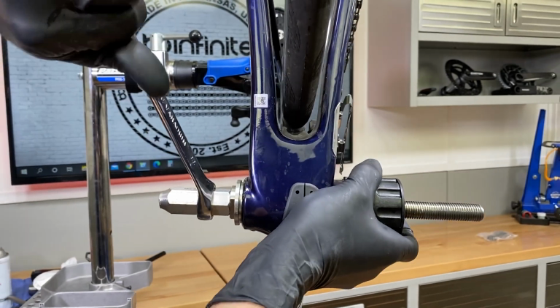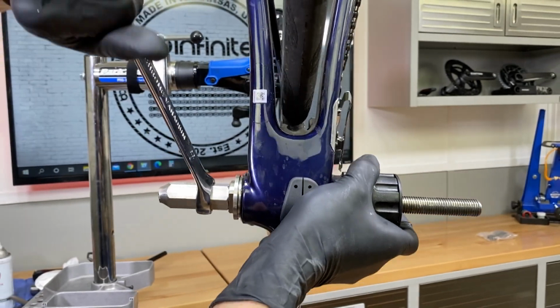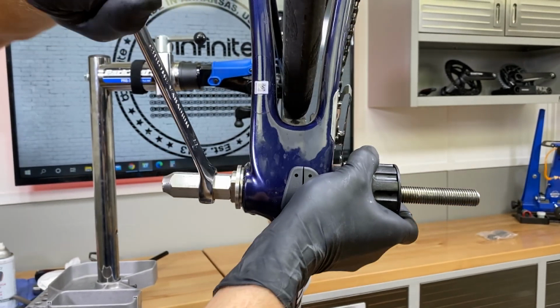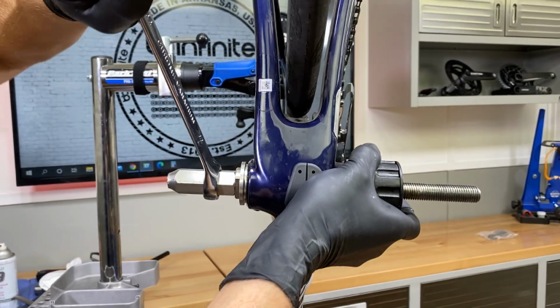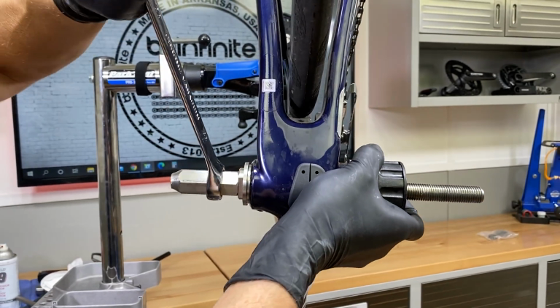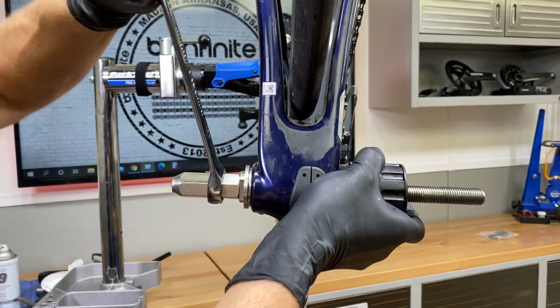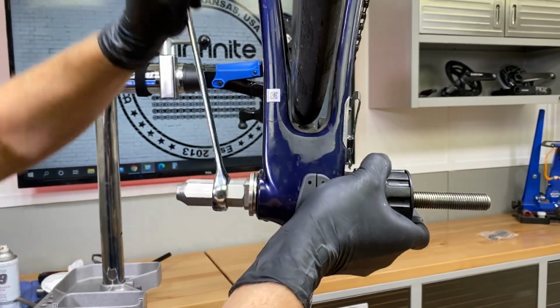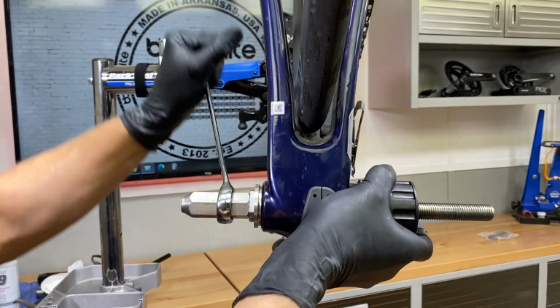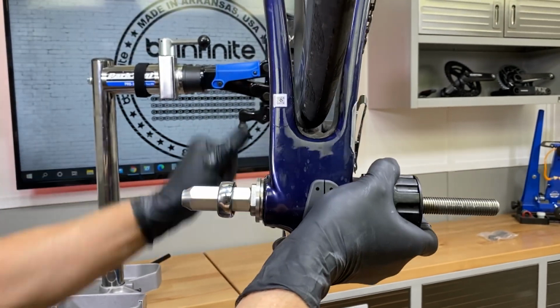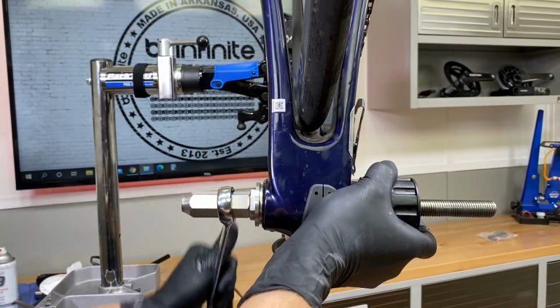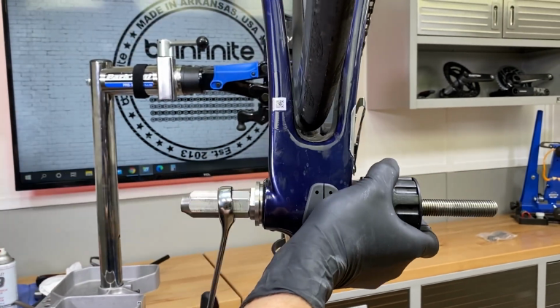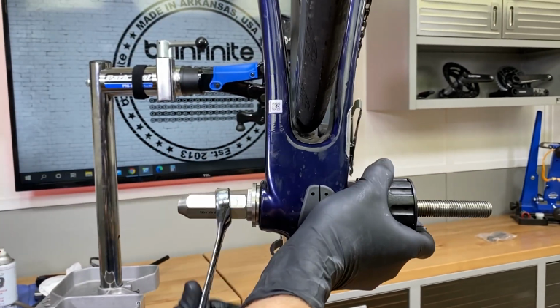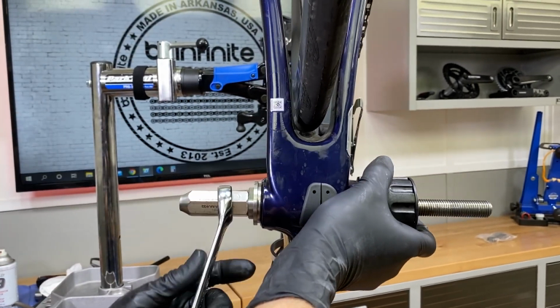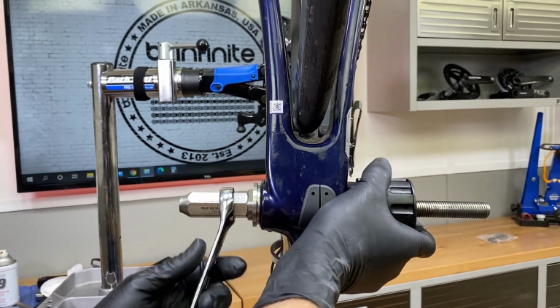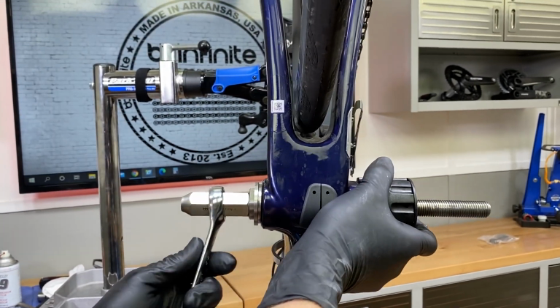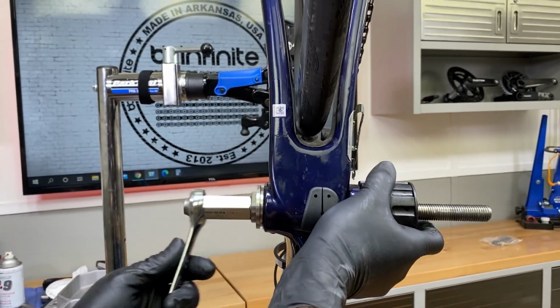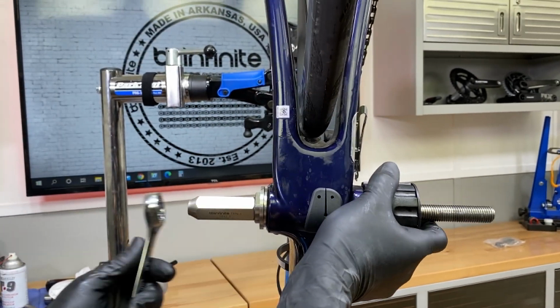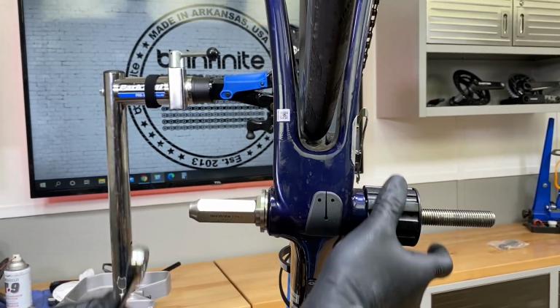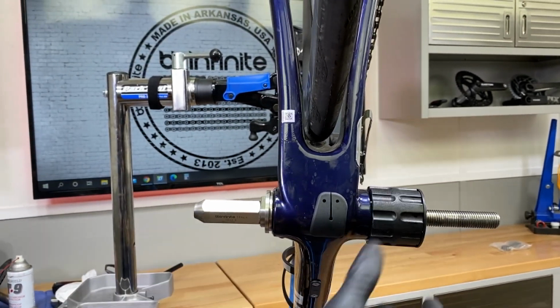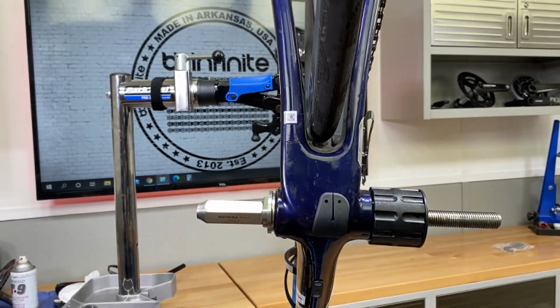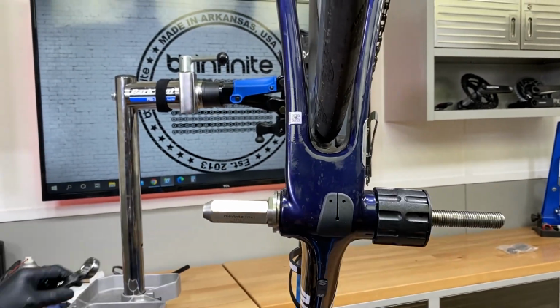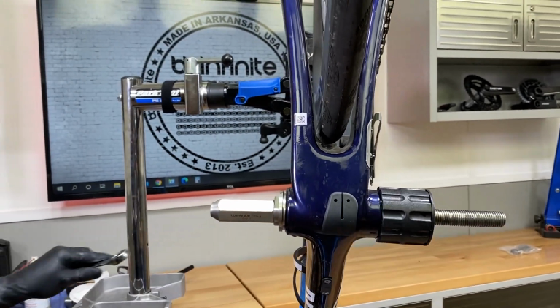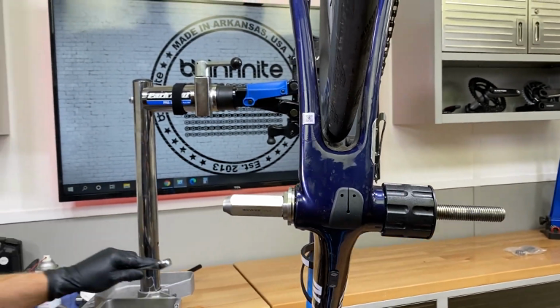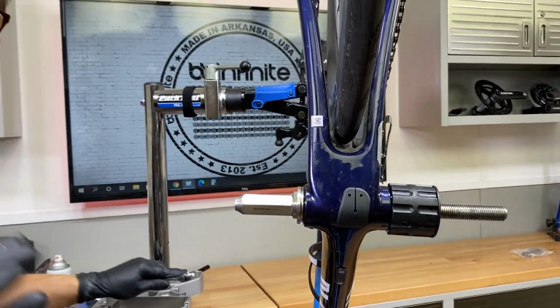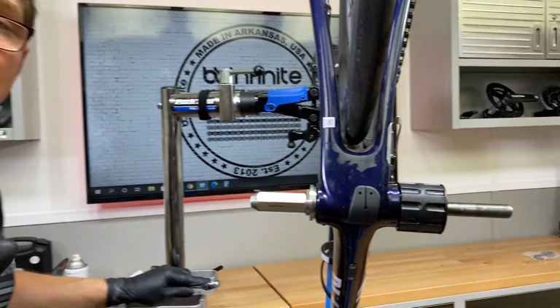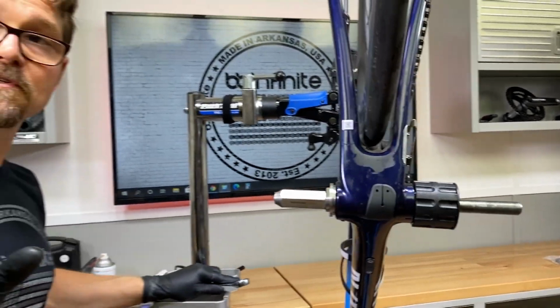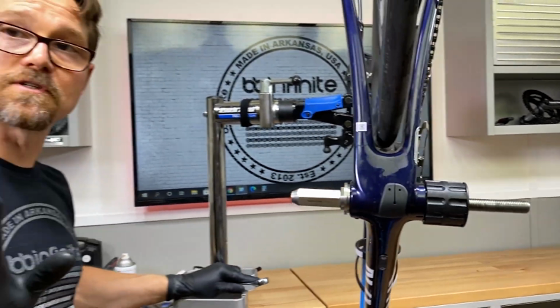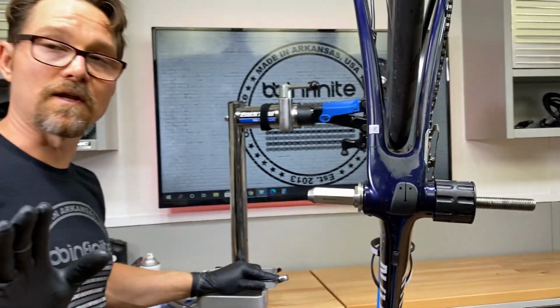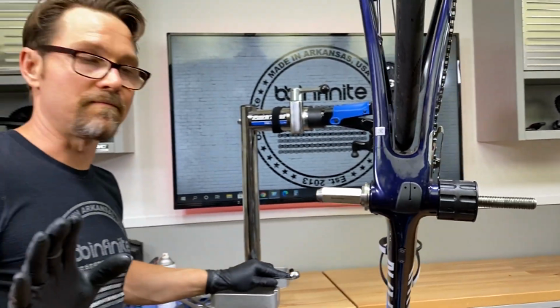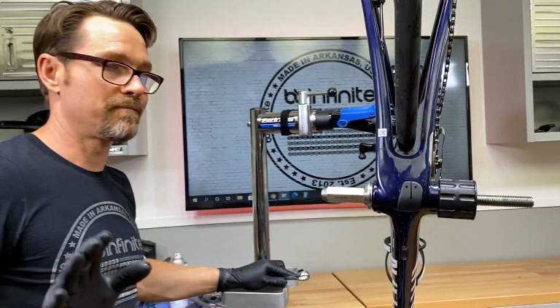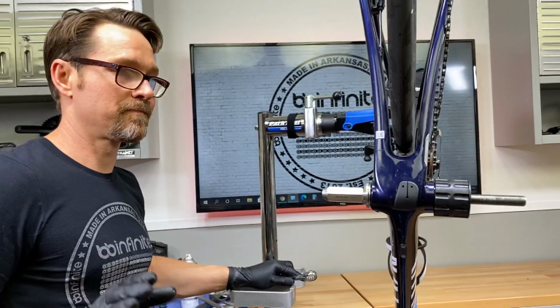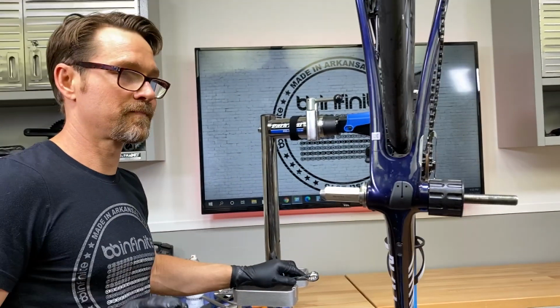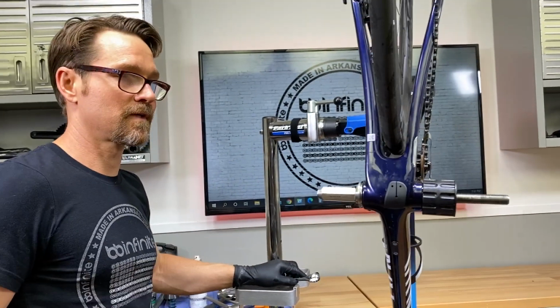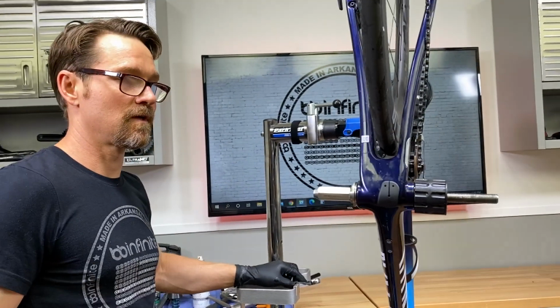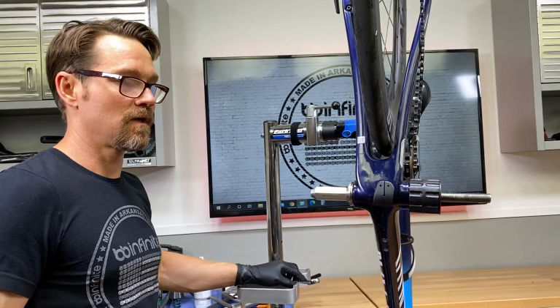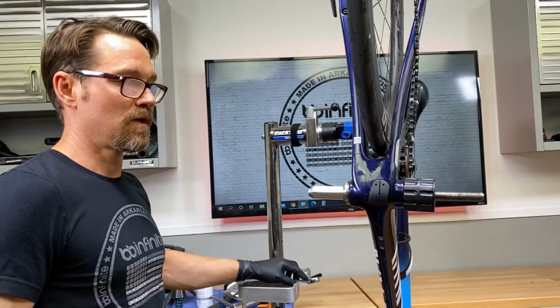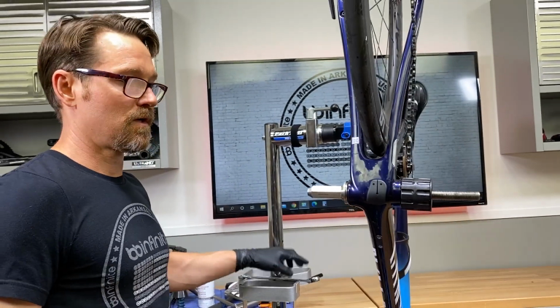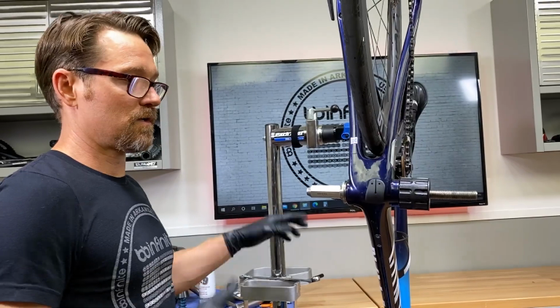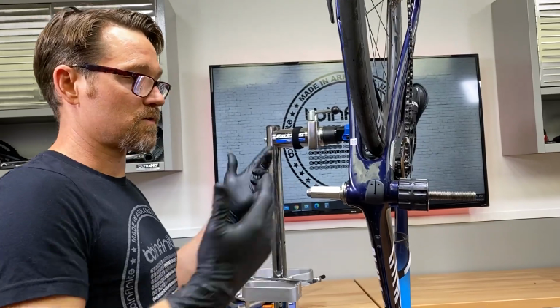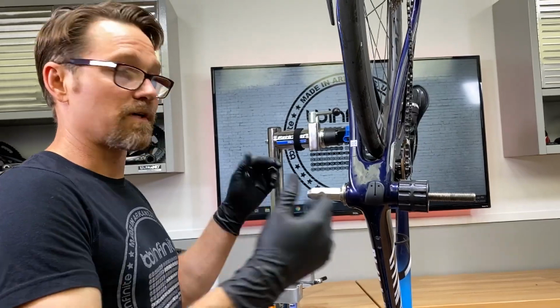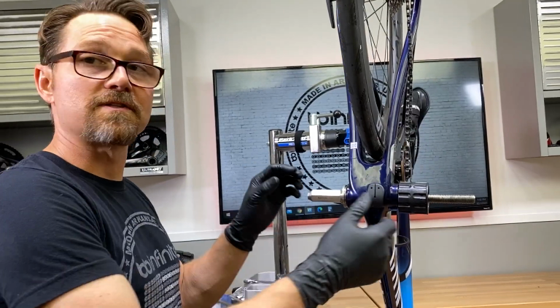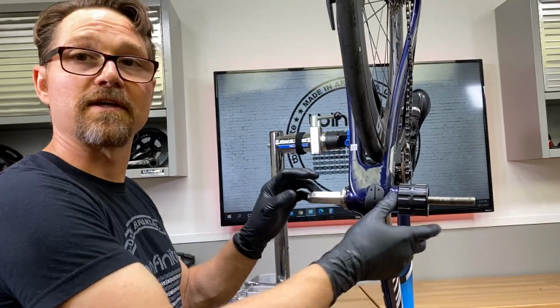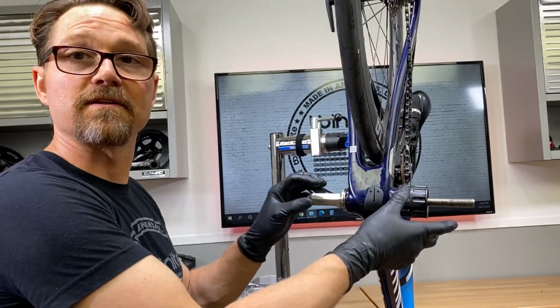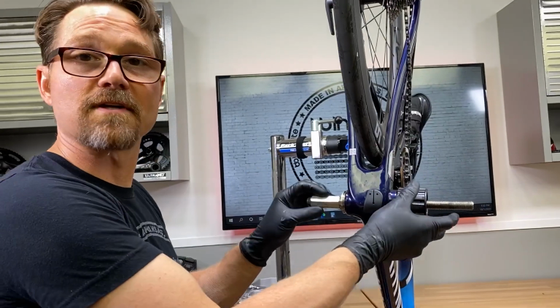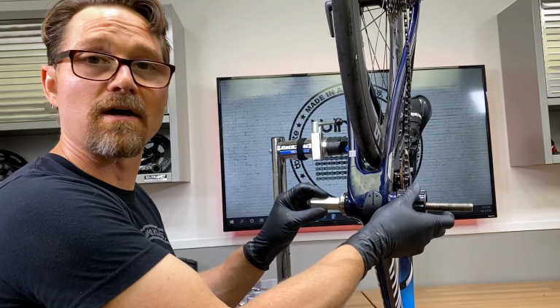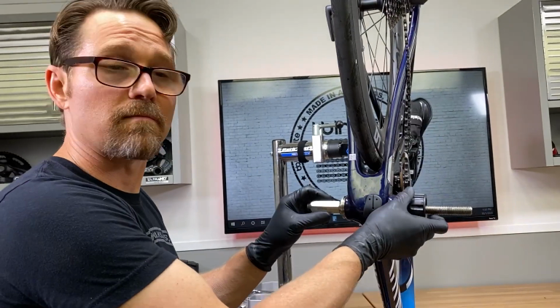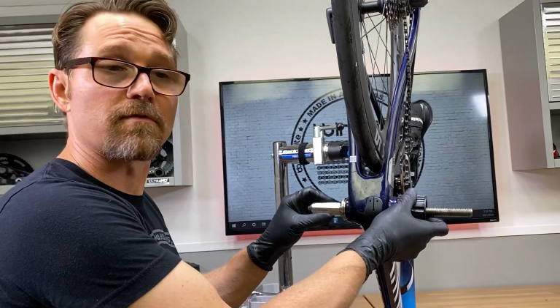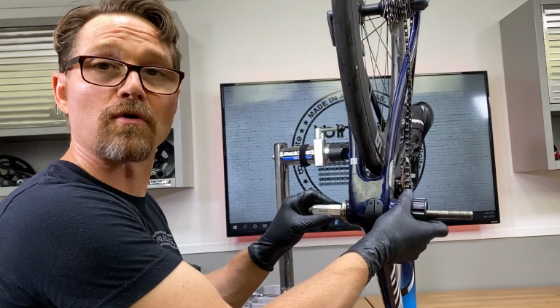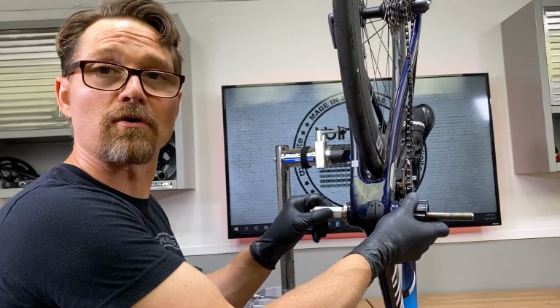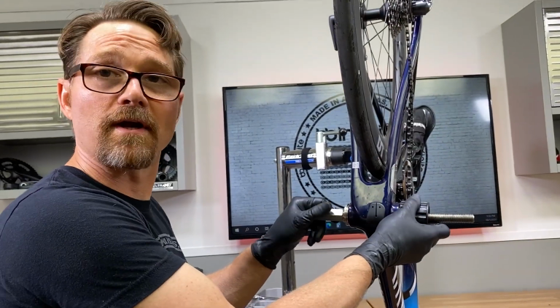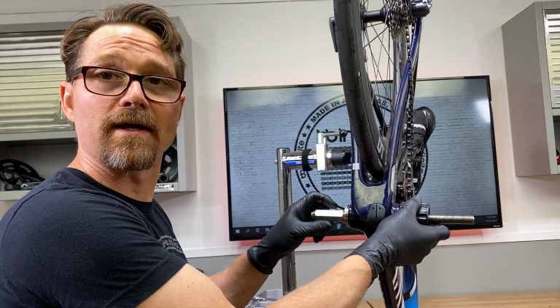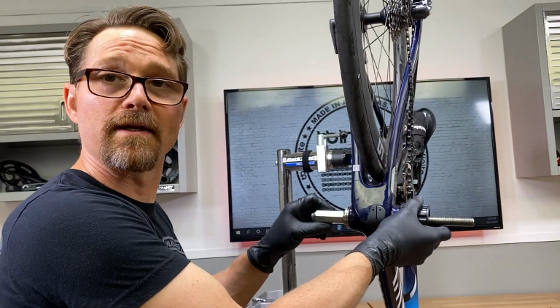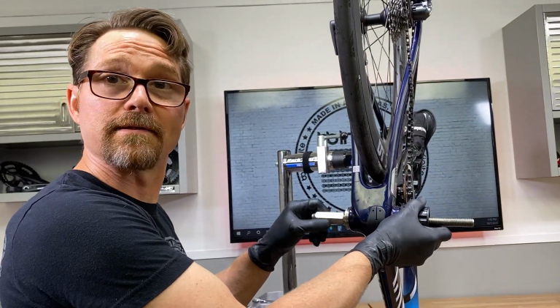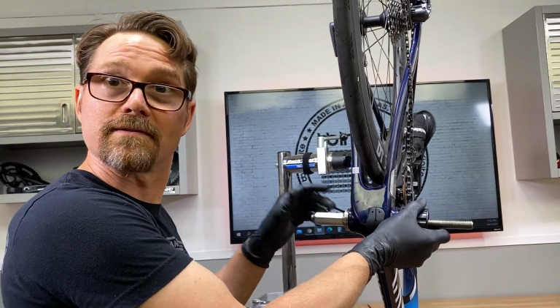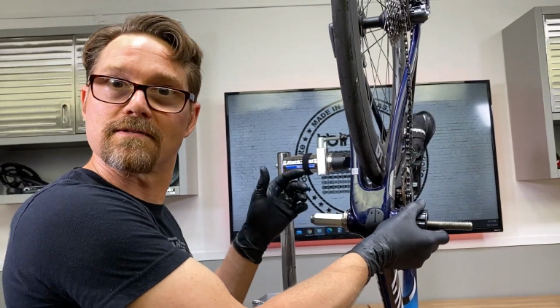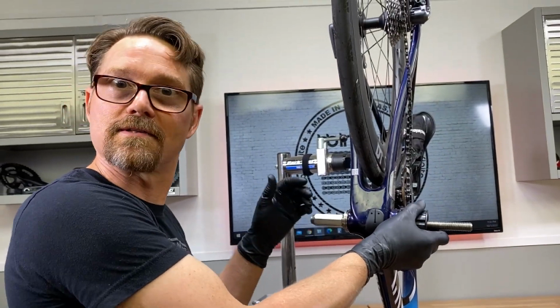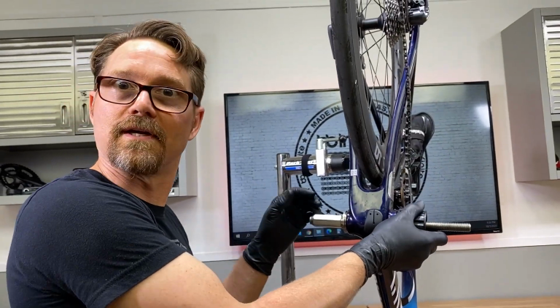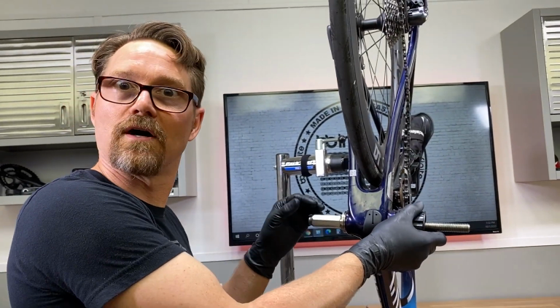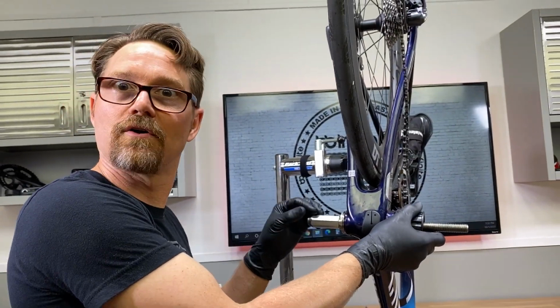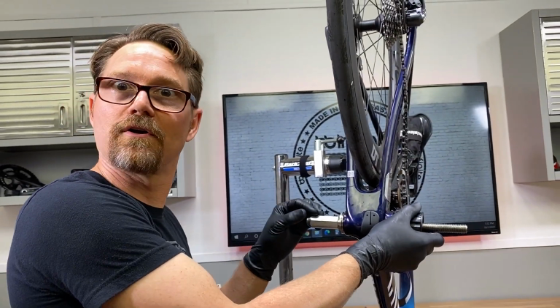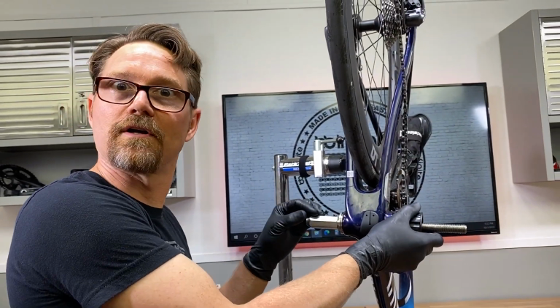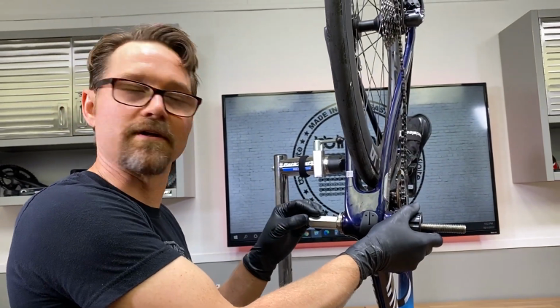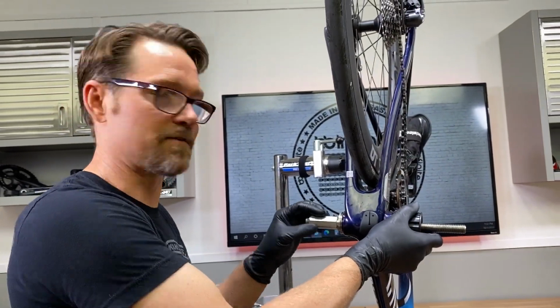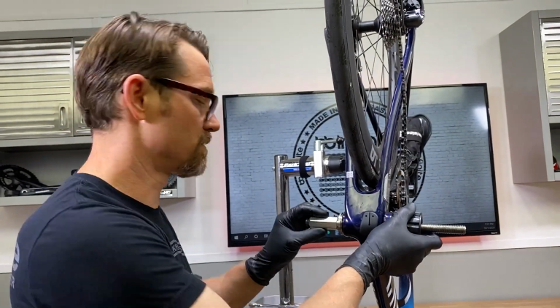Once it touches the frame in any spot, it is done. So let's take this out, throw a crank in it, and see how good it is.